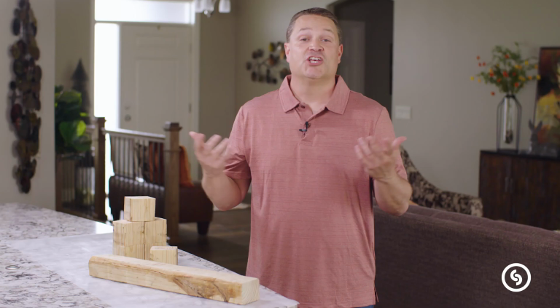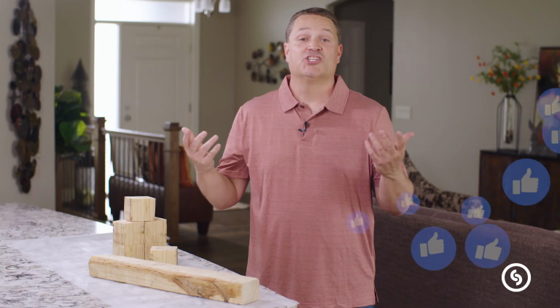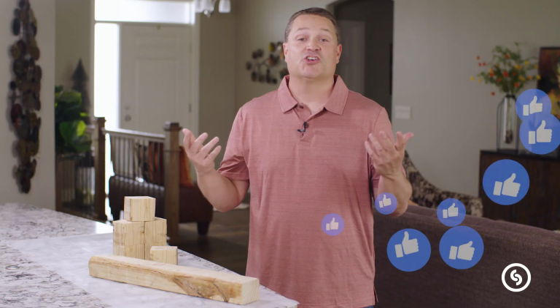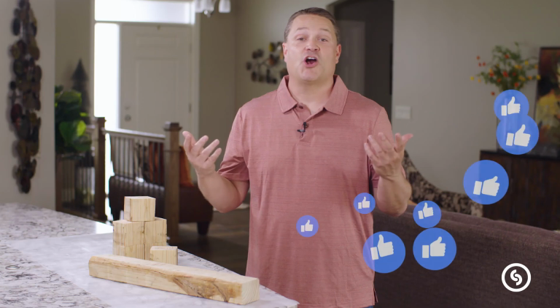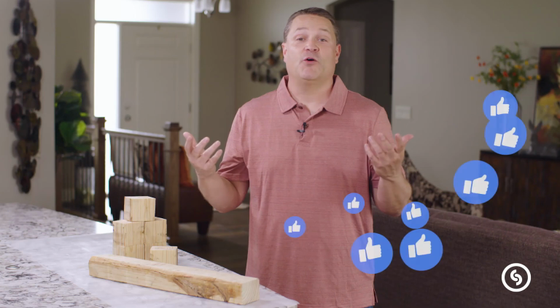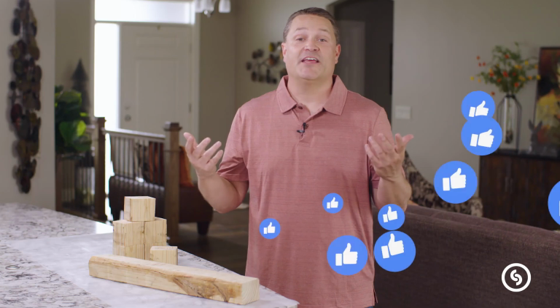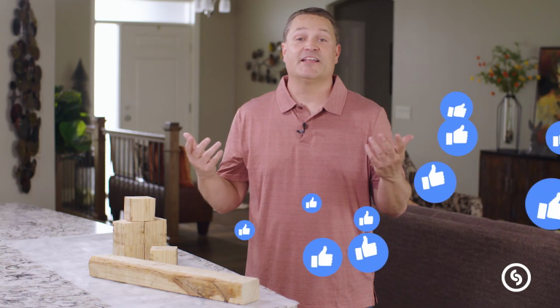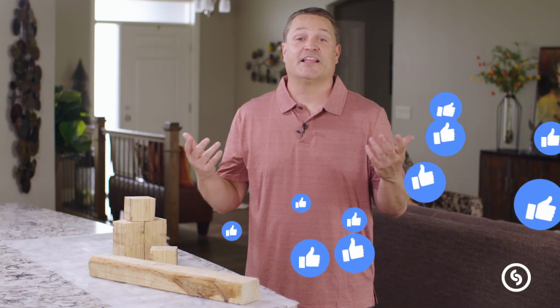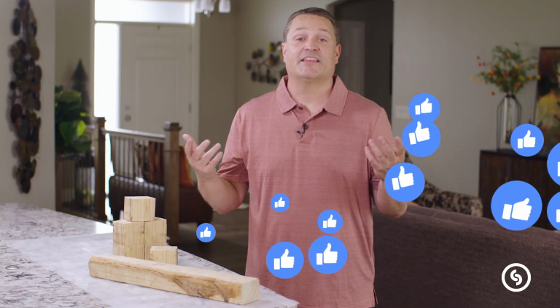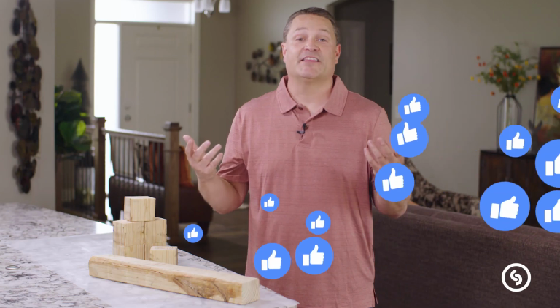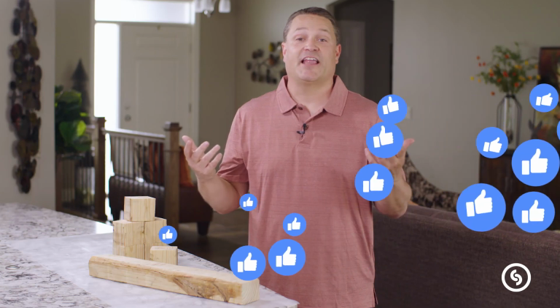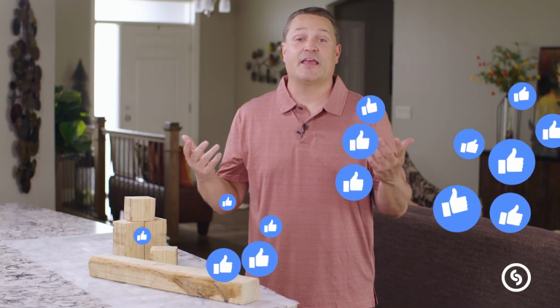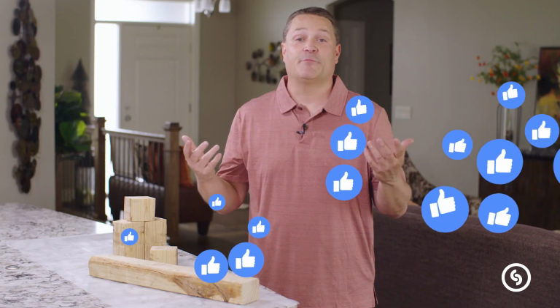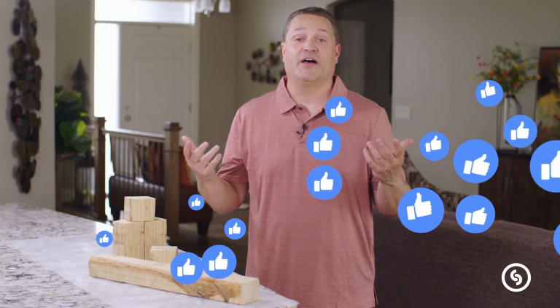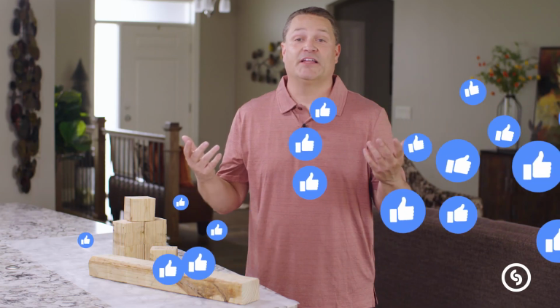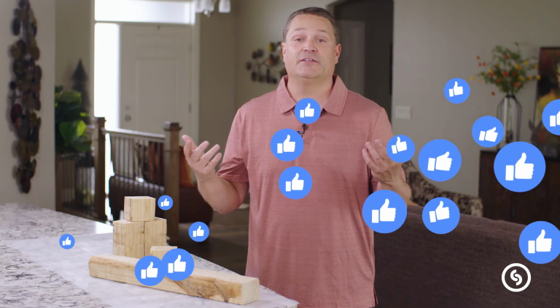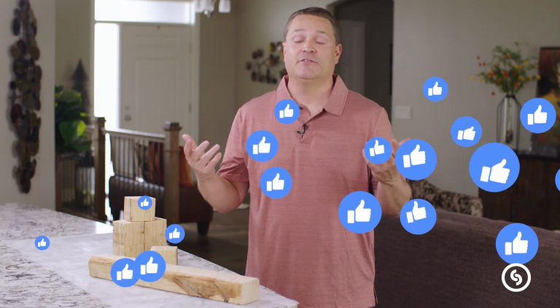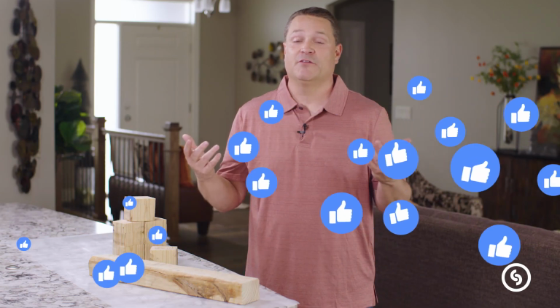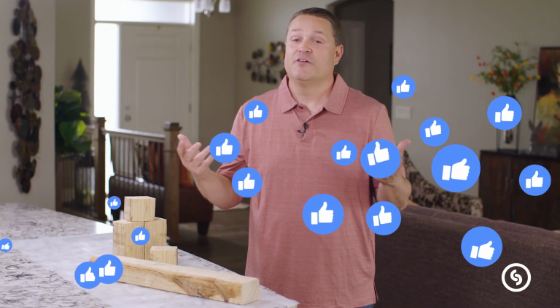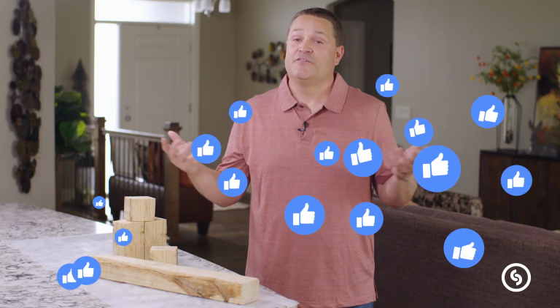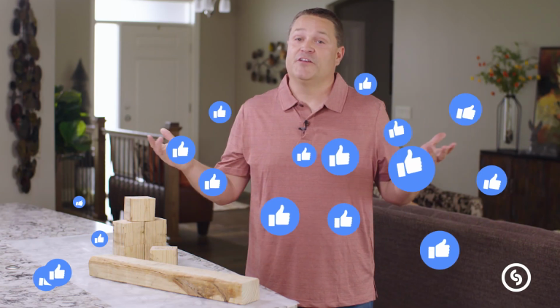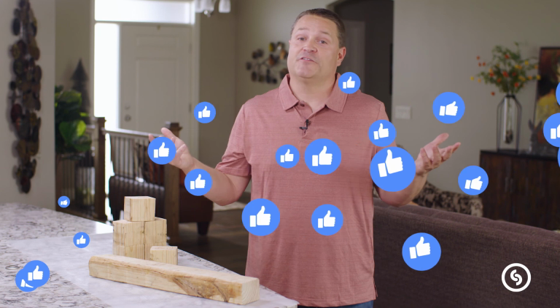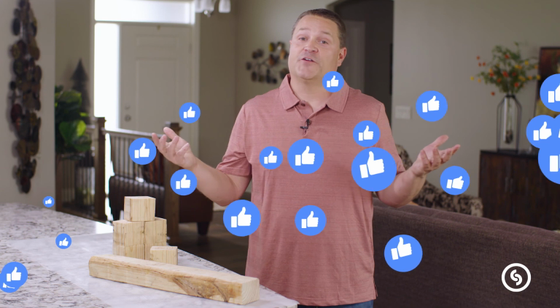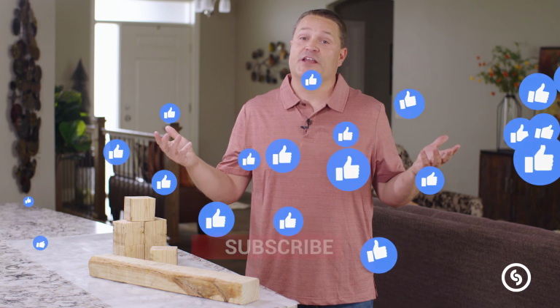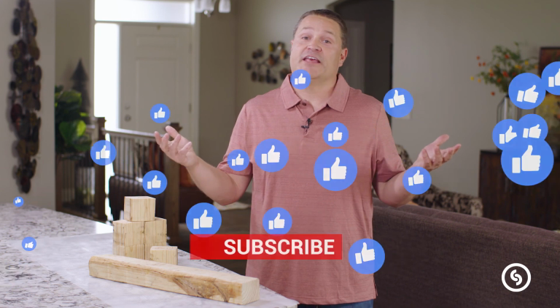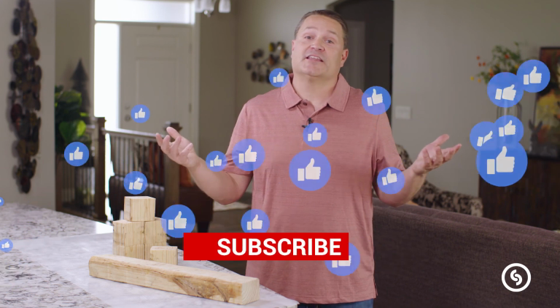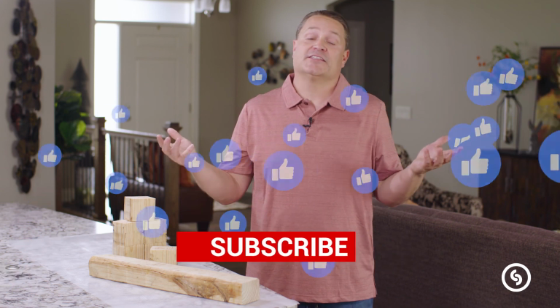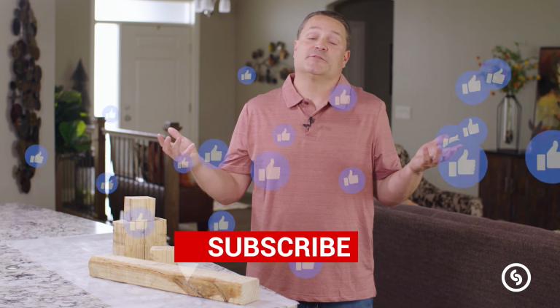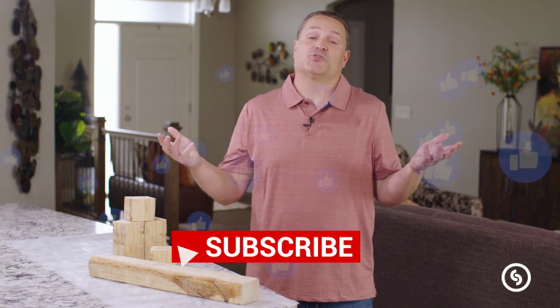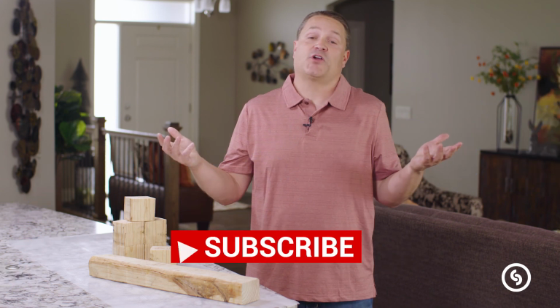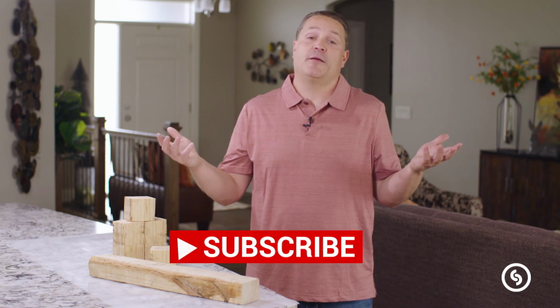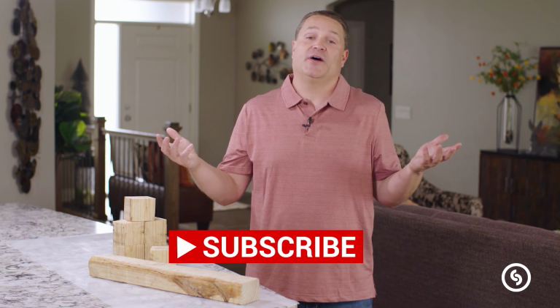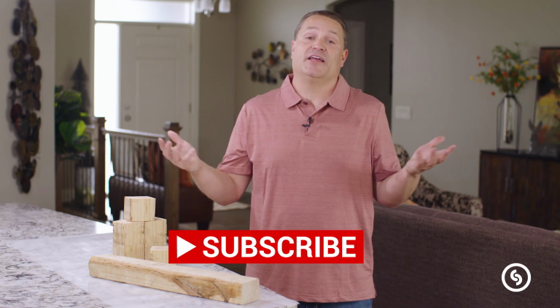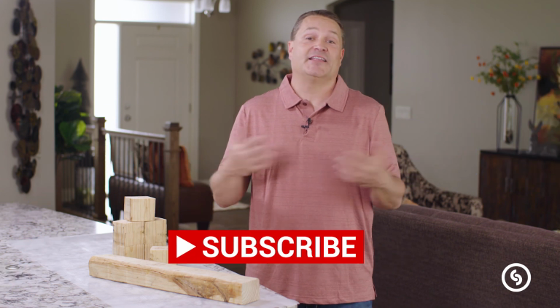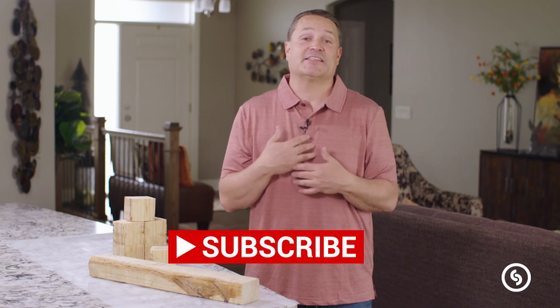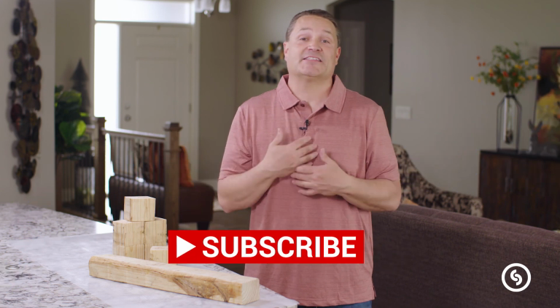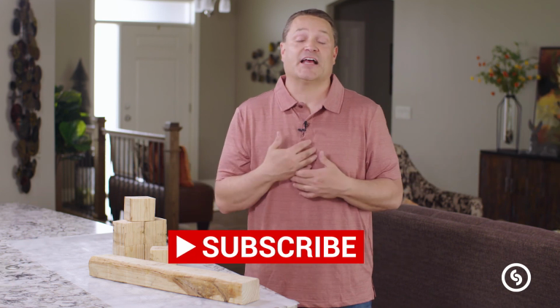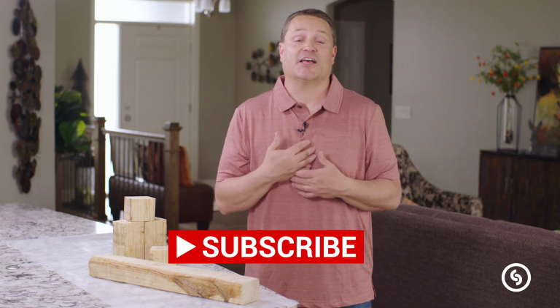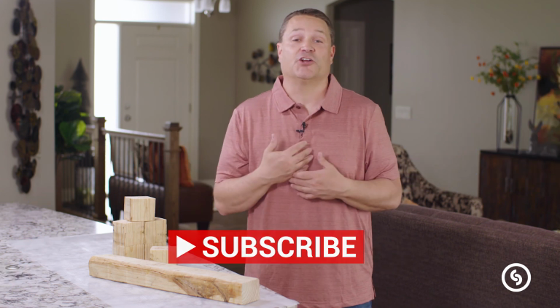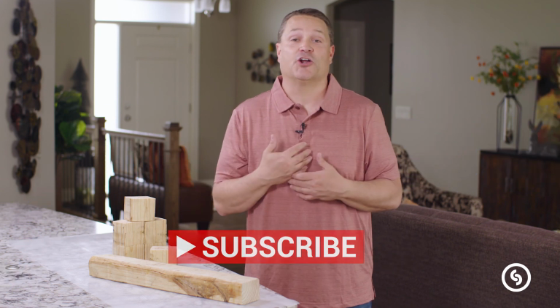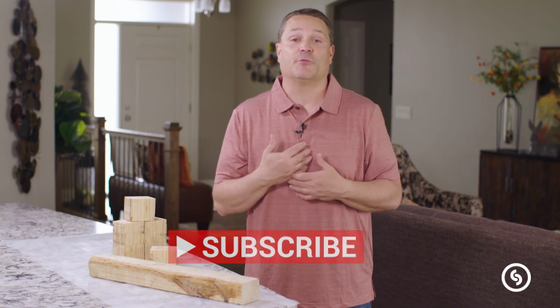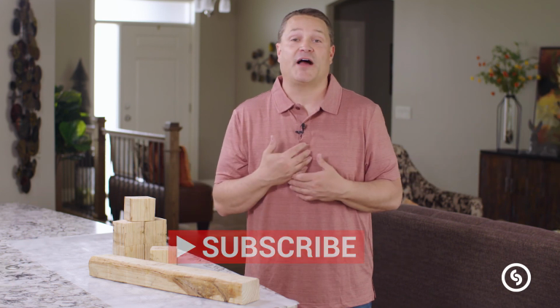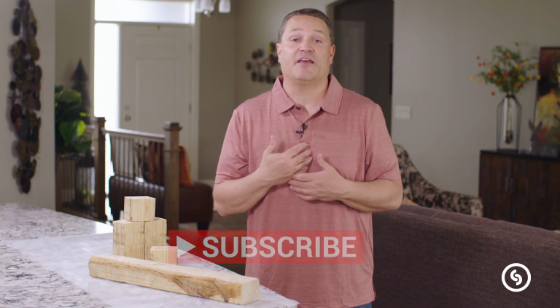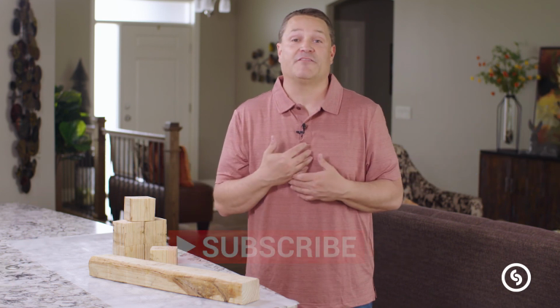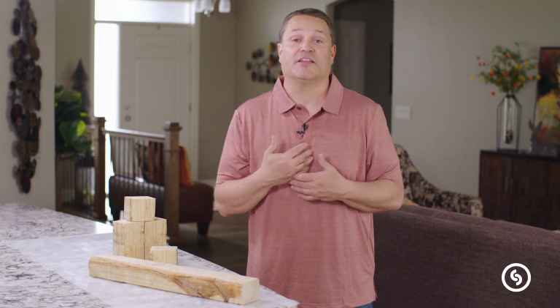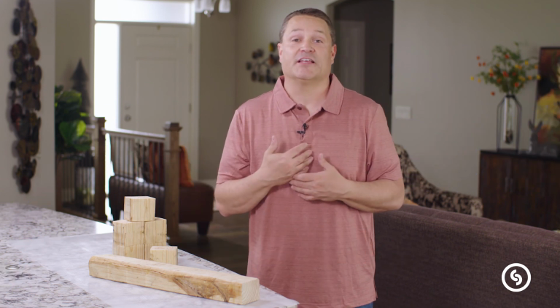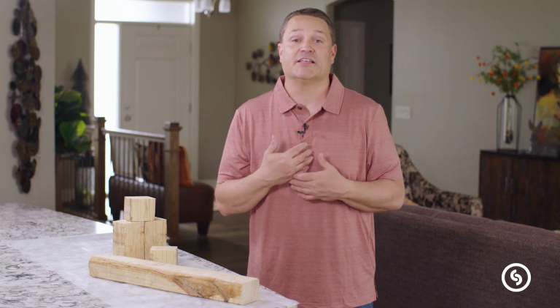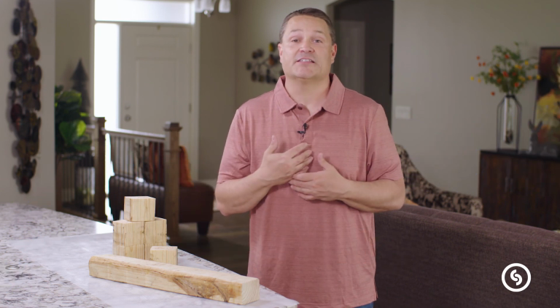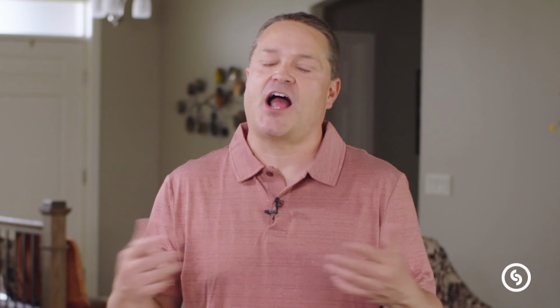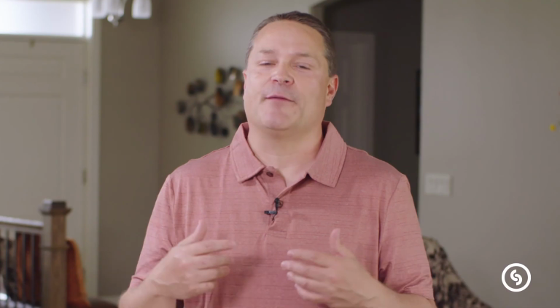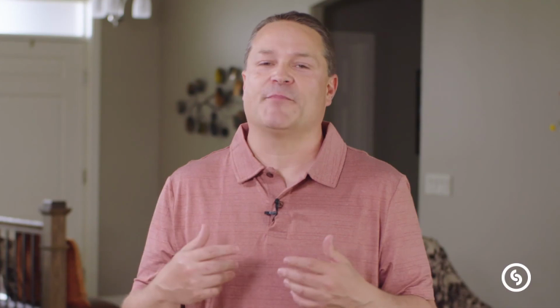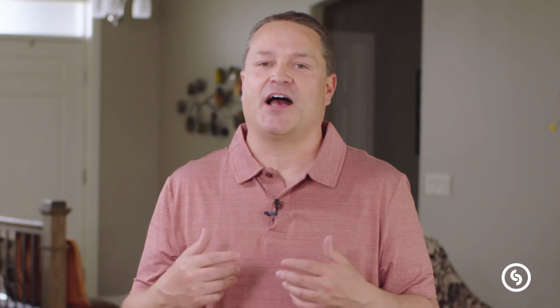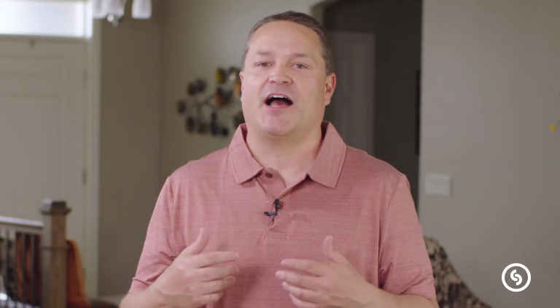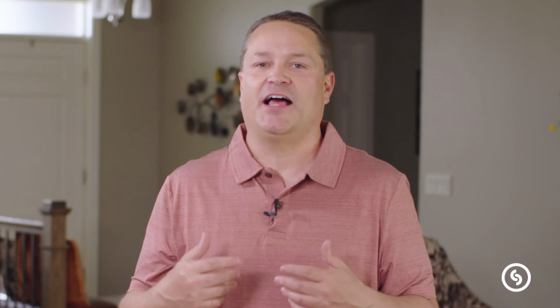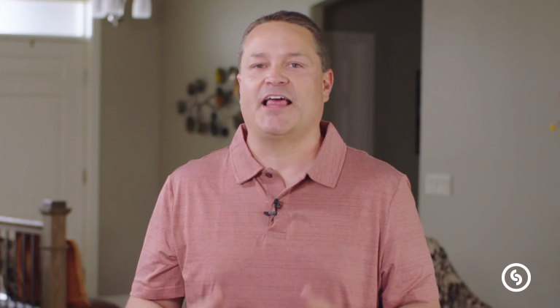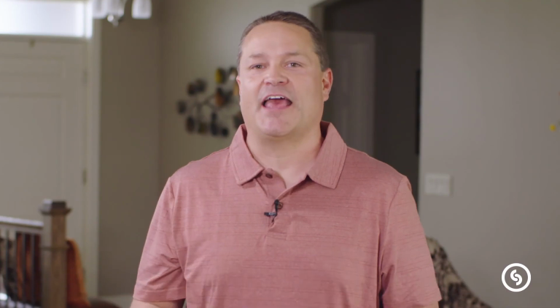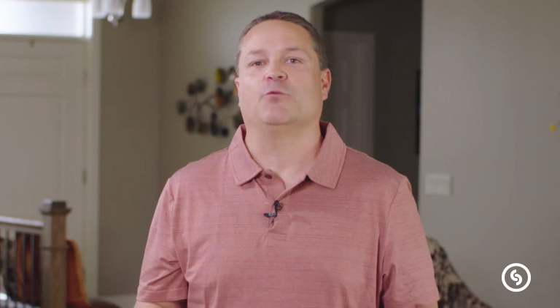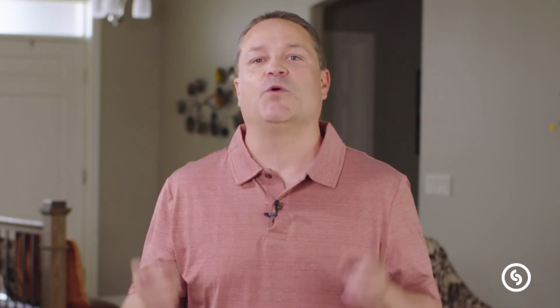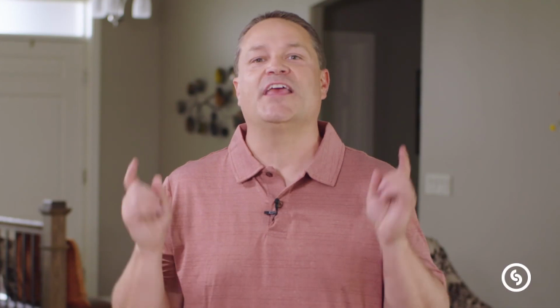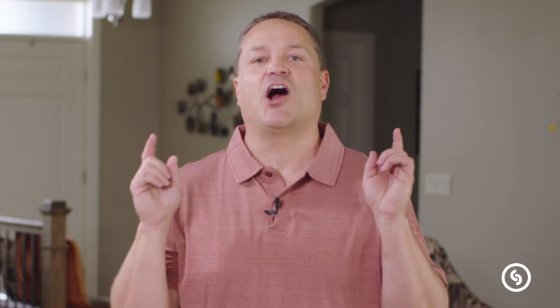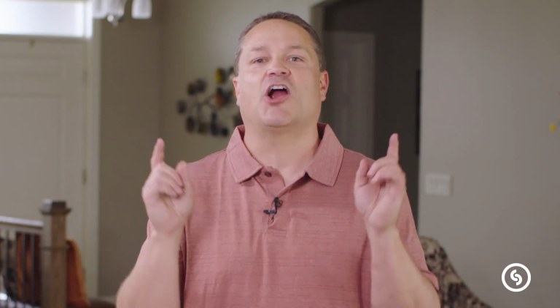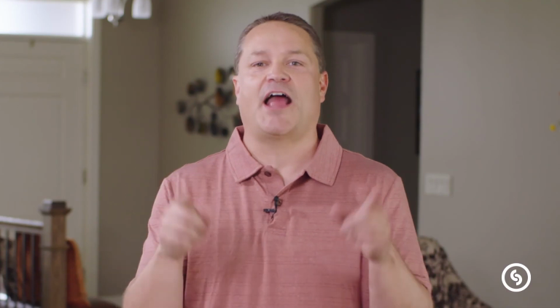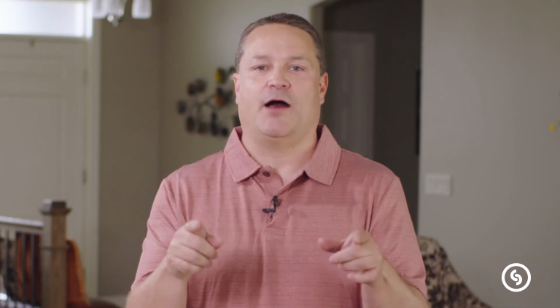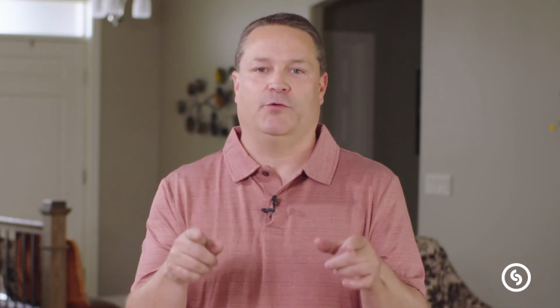Go ahead and click the like button, feel free to hit the subscribe button. I'm Kyle and we are out.